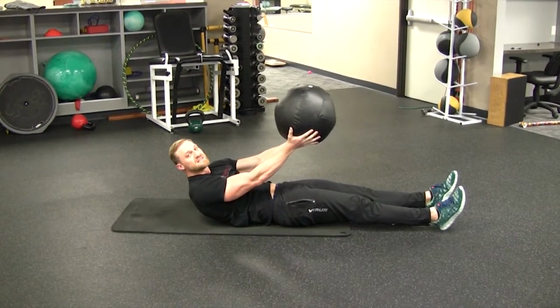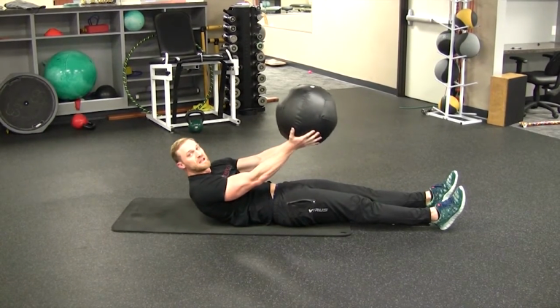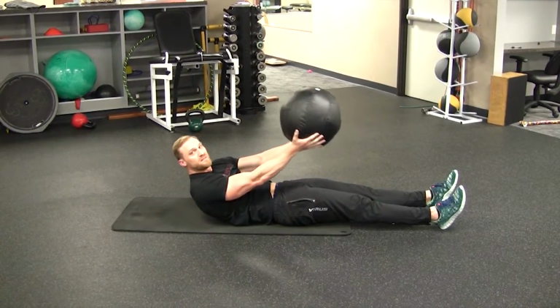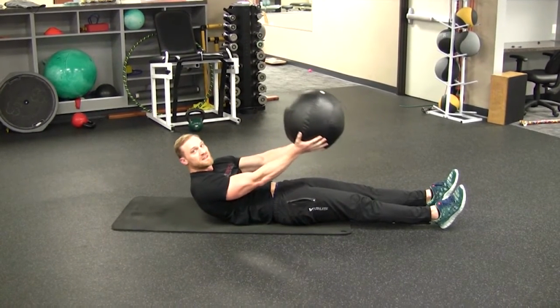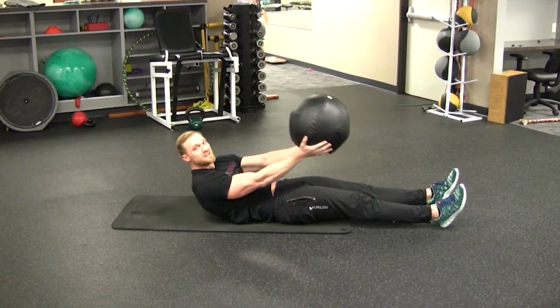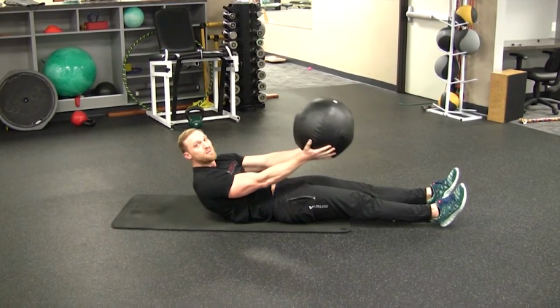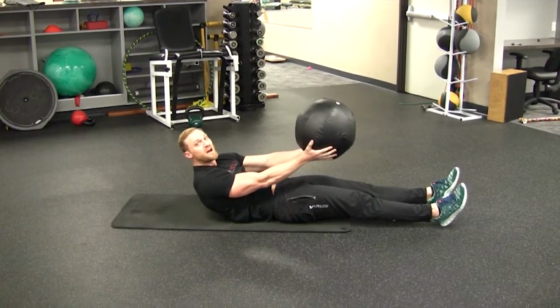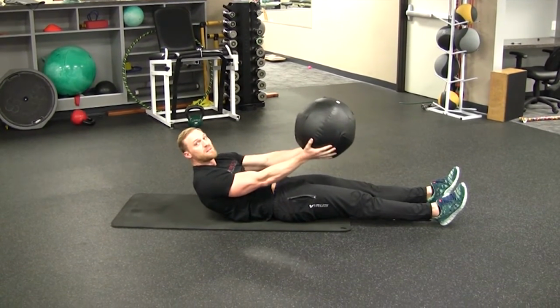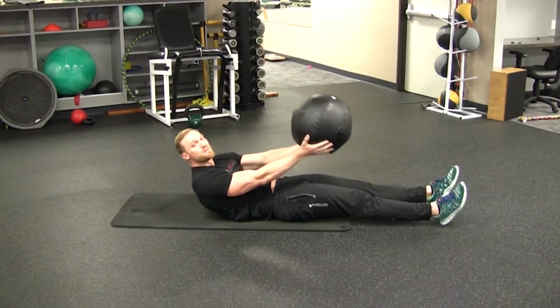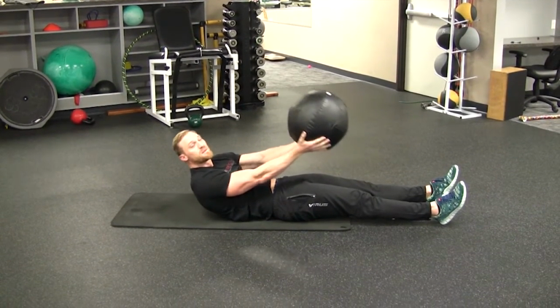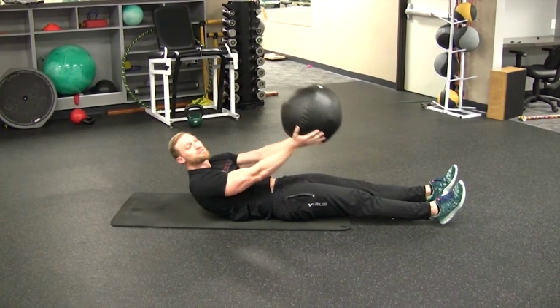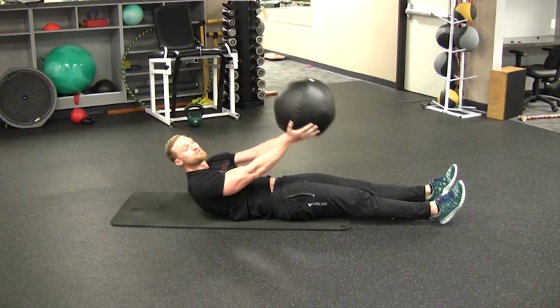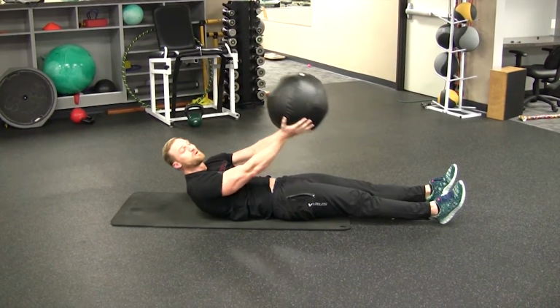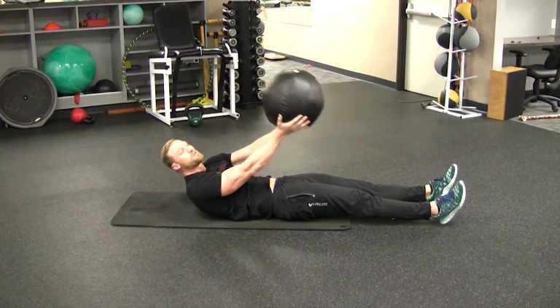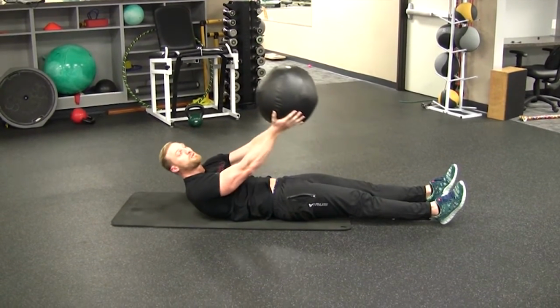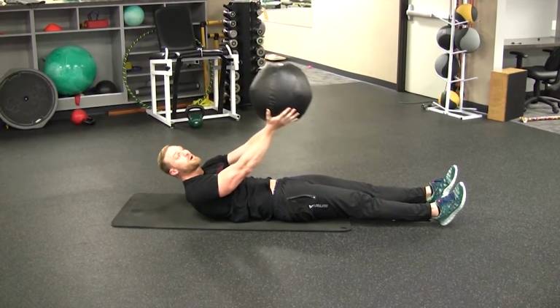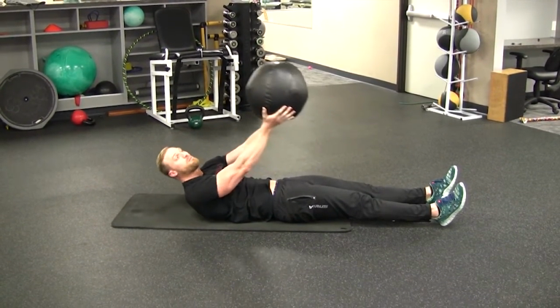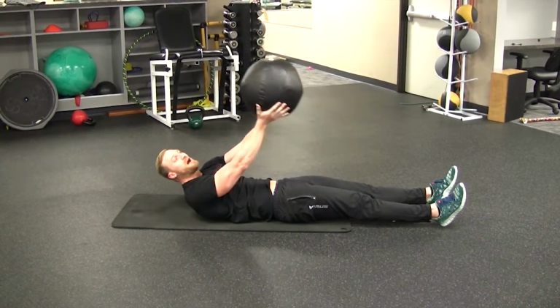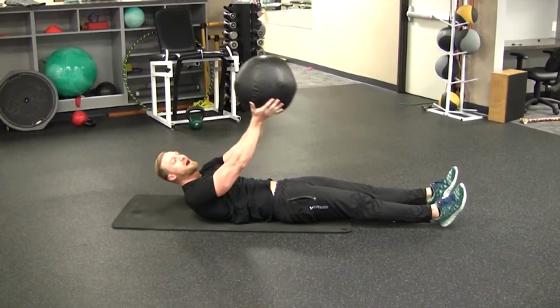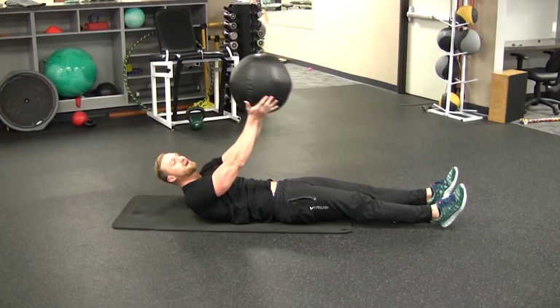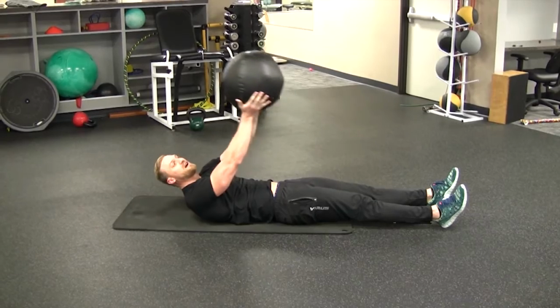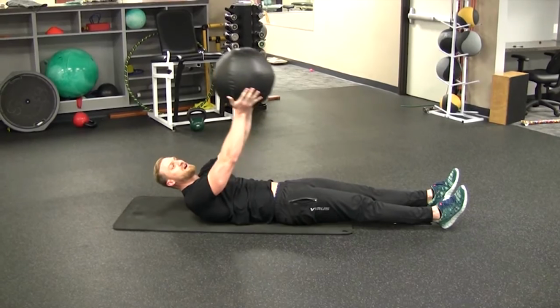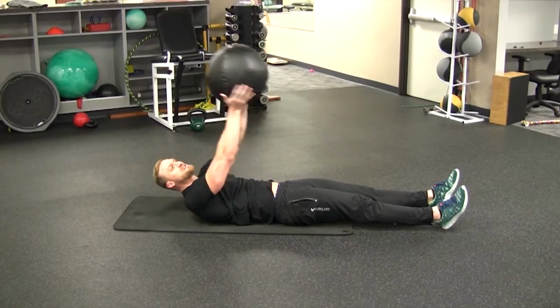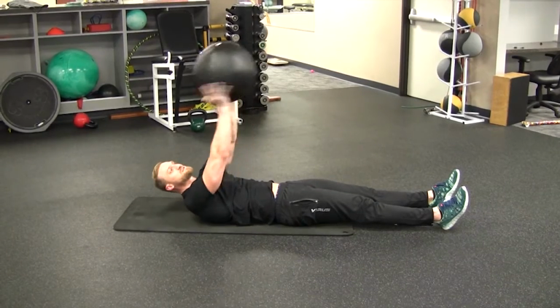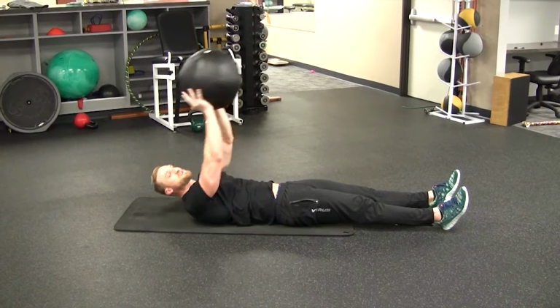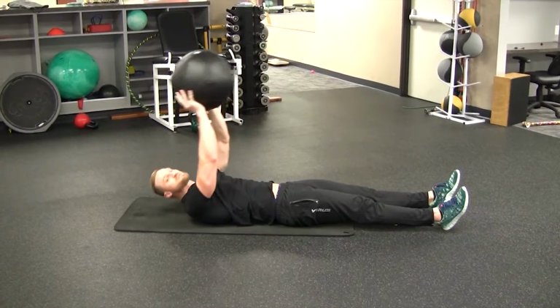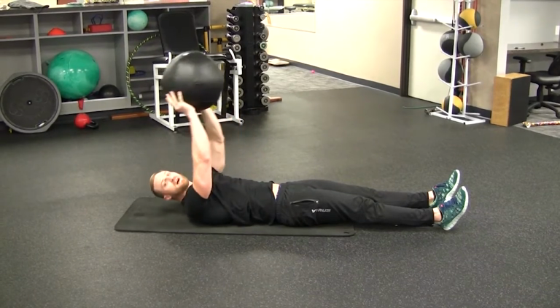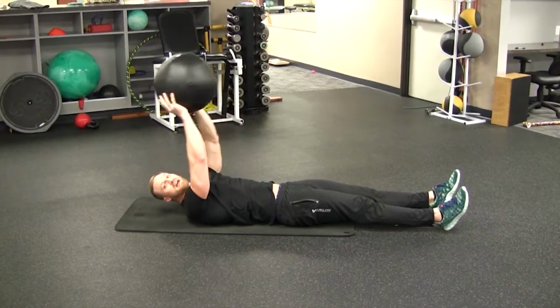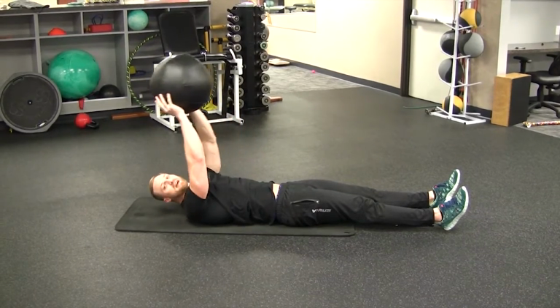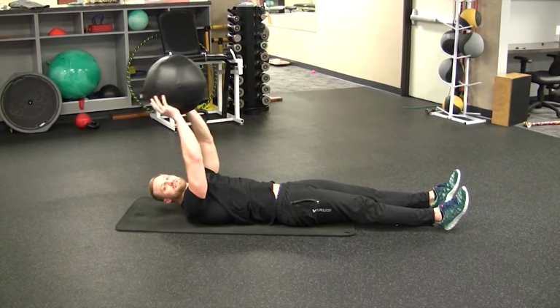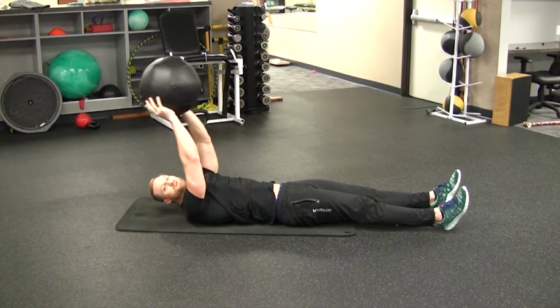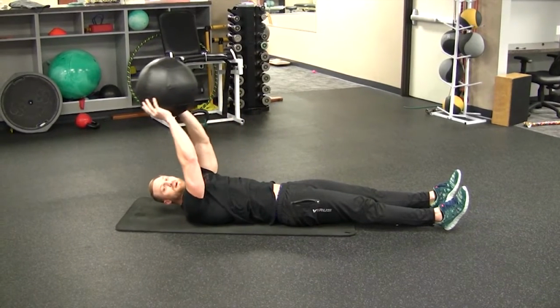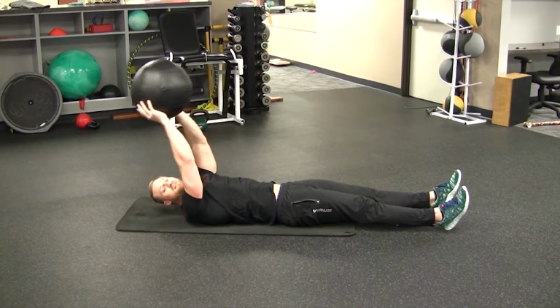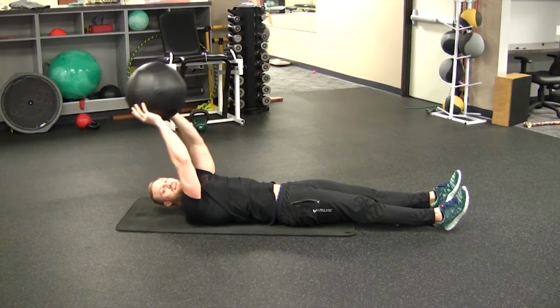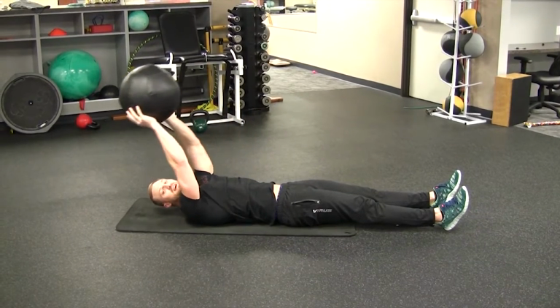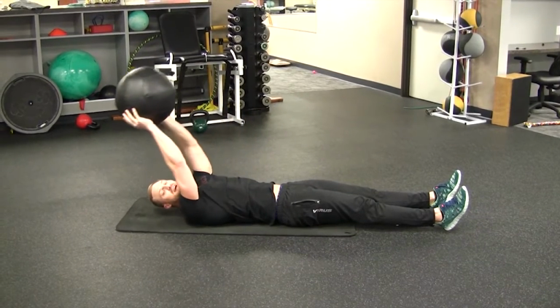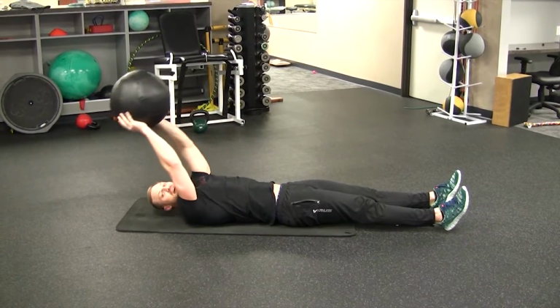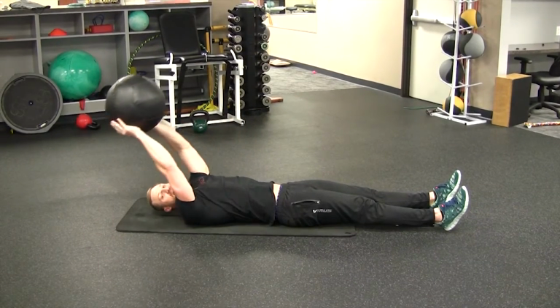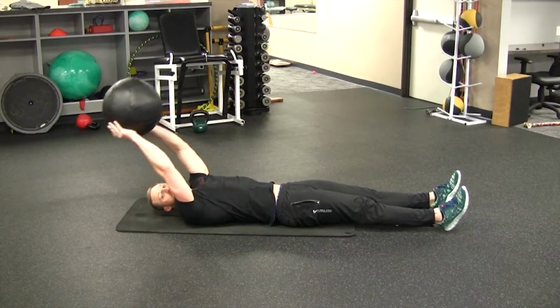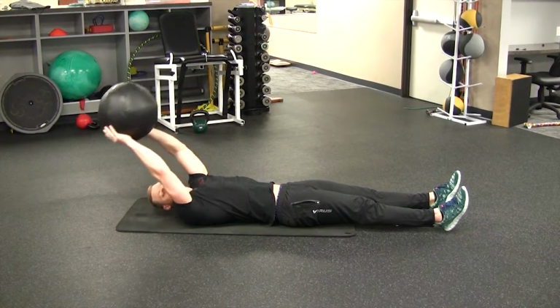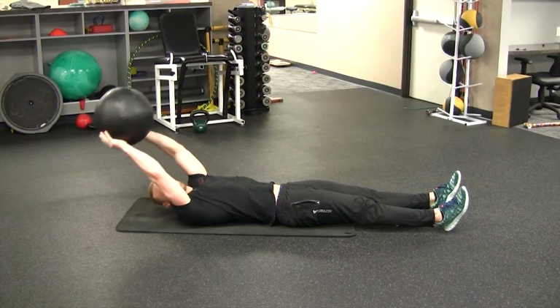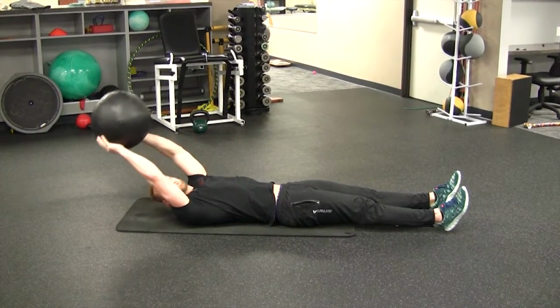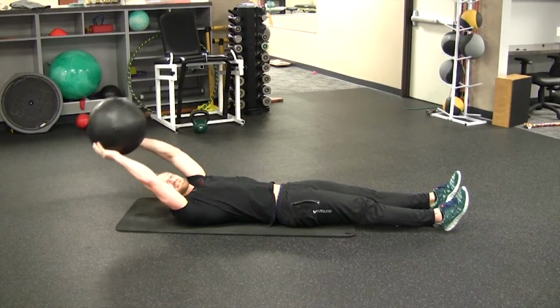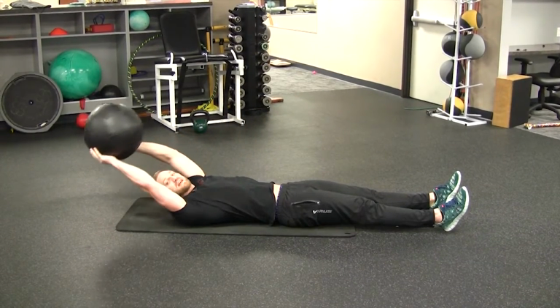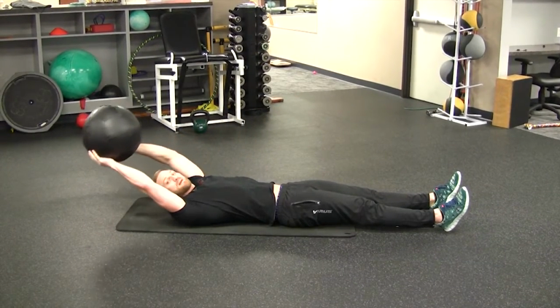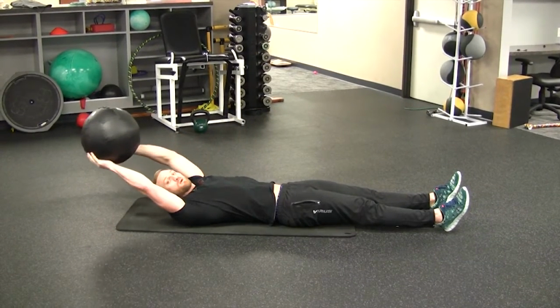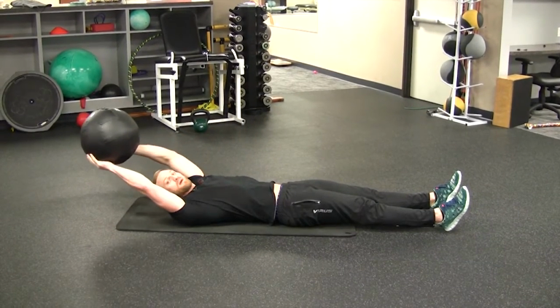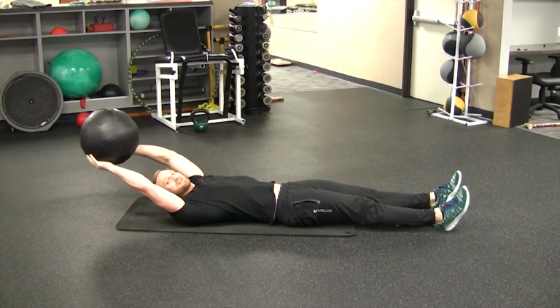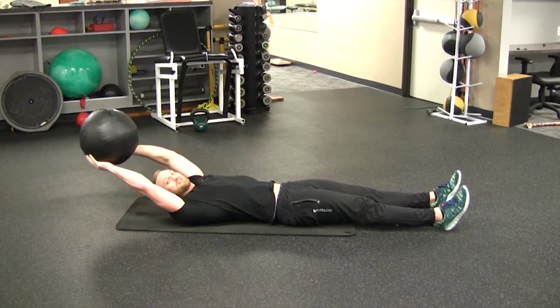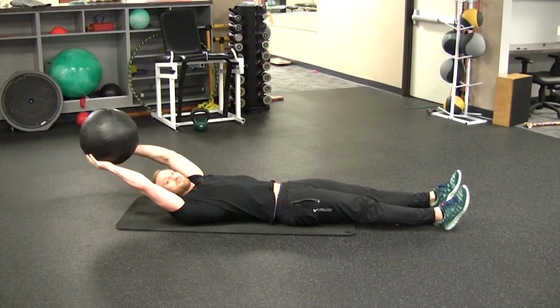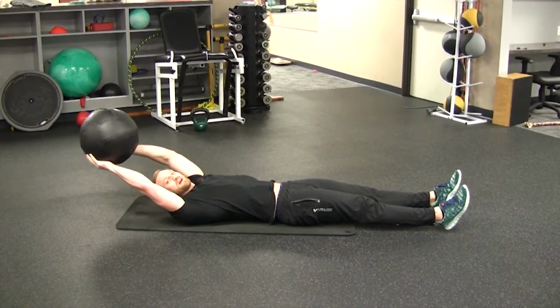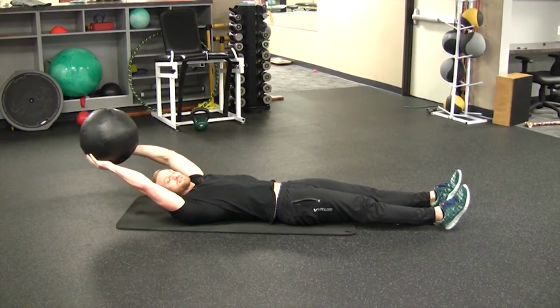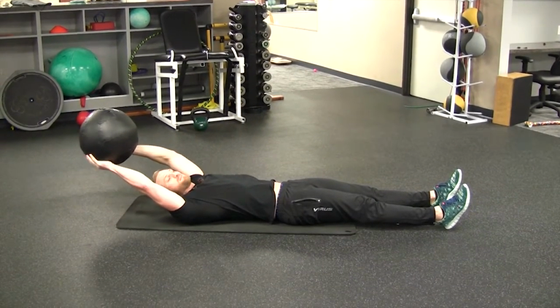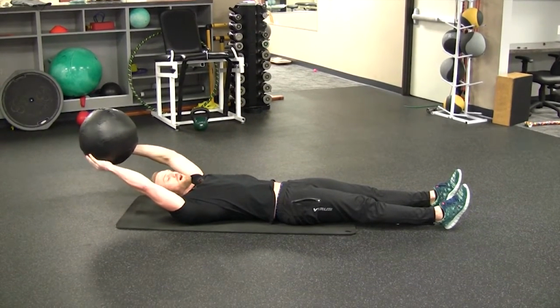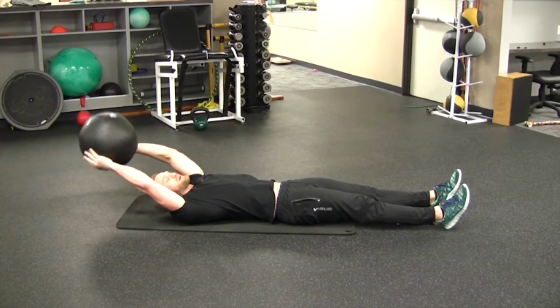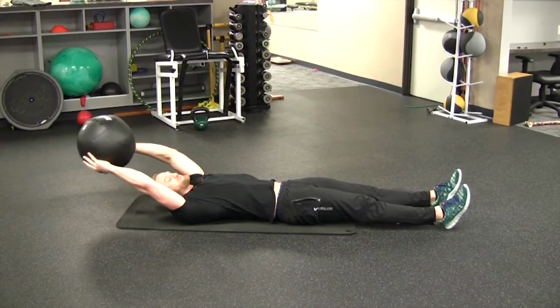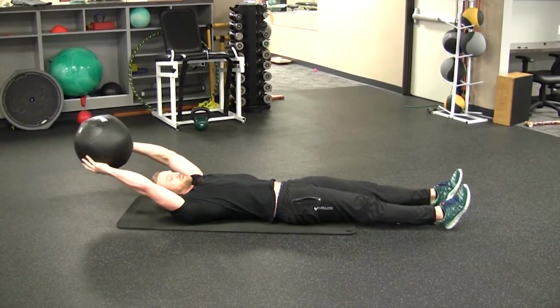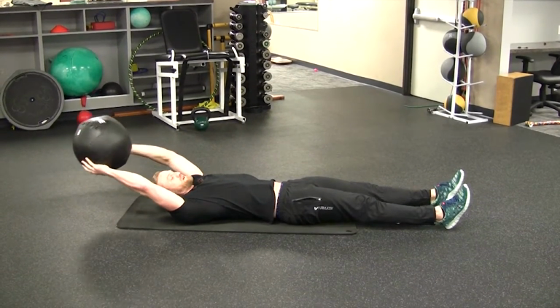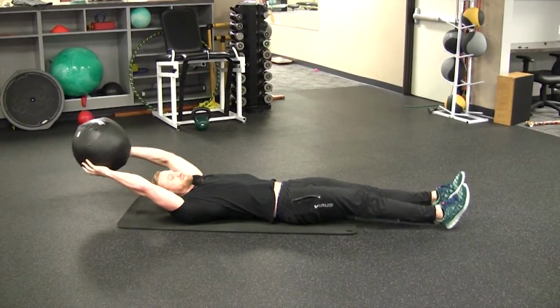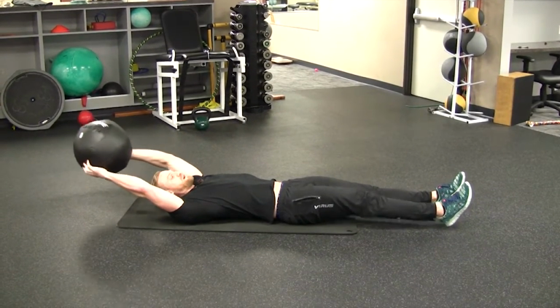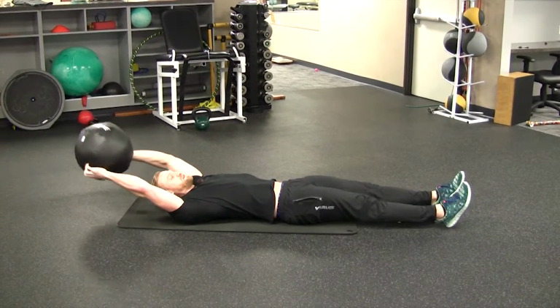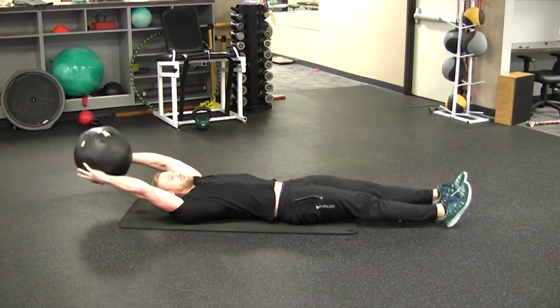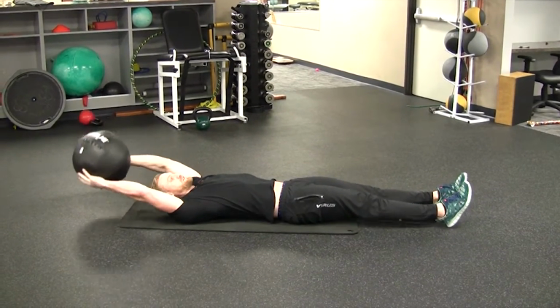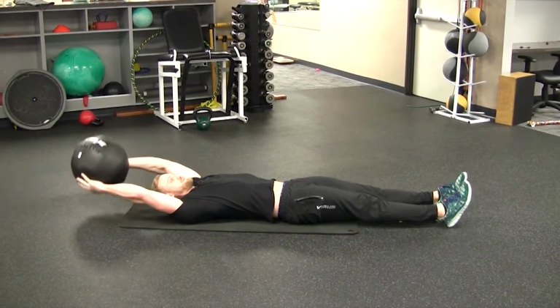Same thing at the bottom — I'm going to throw the ball back, switch my hands quickly, and then resist that momentum at the bottom. Here's how it looks.